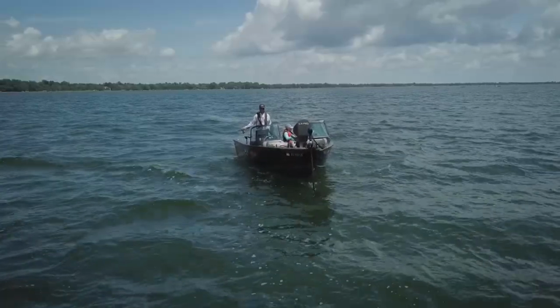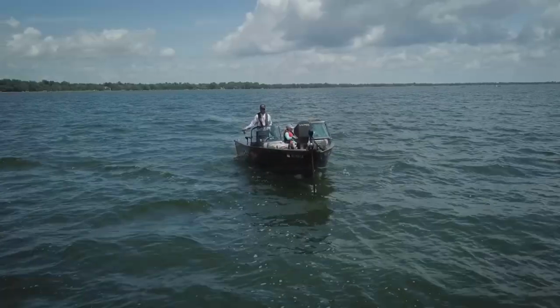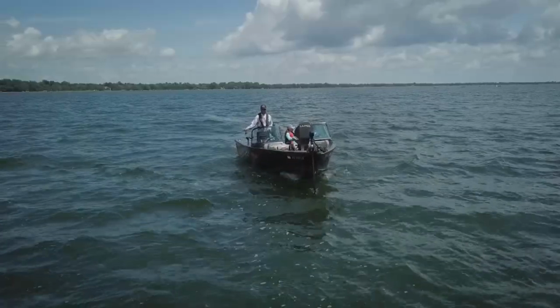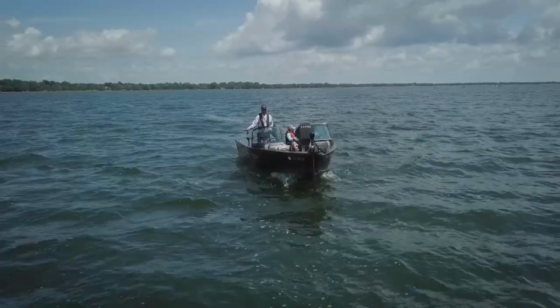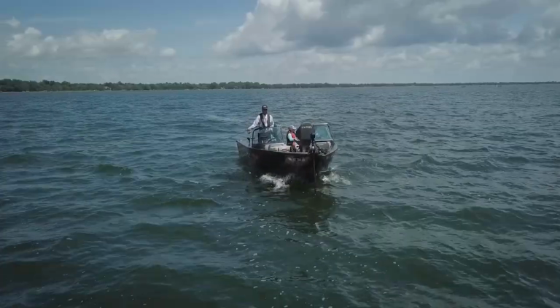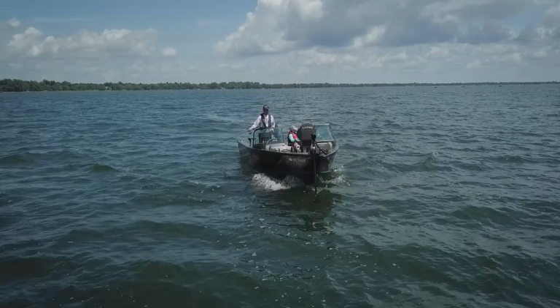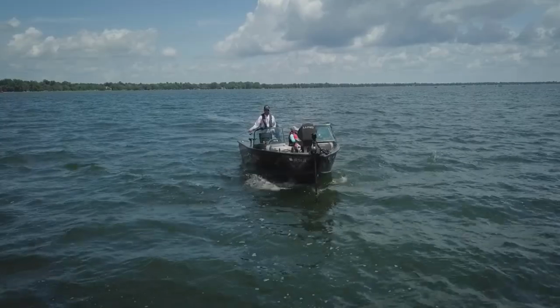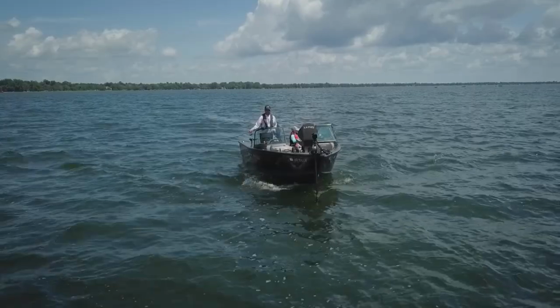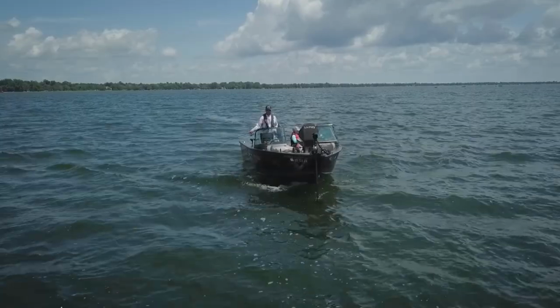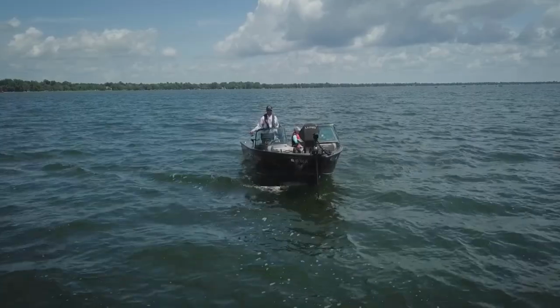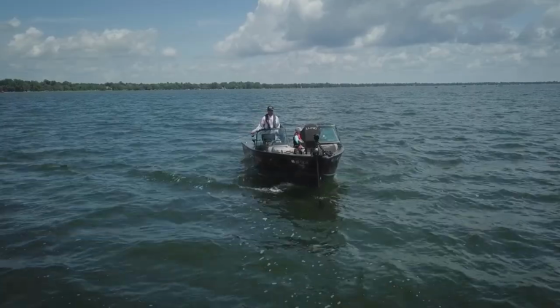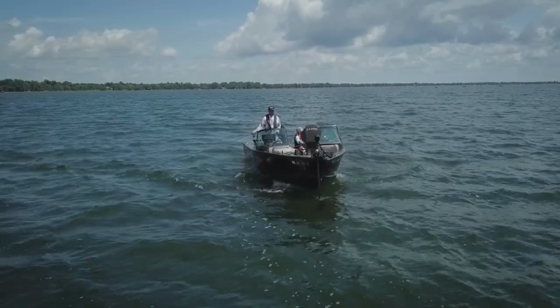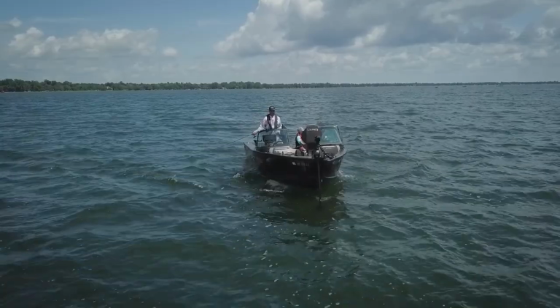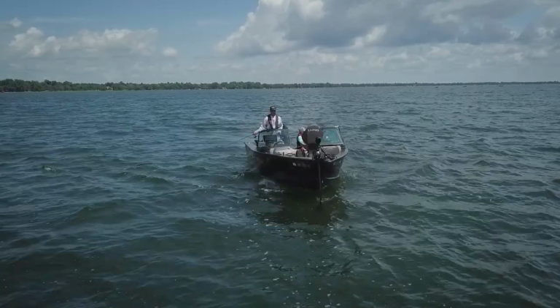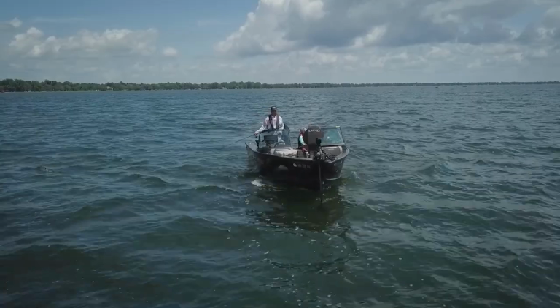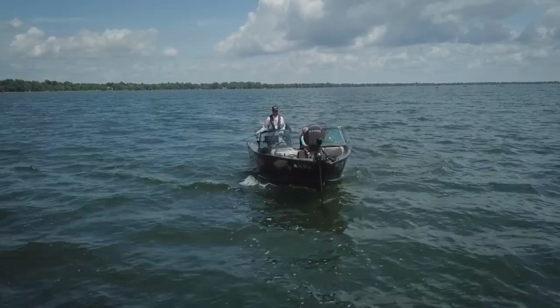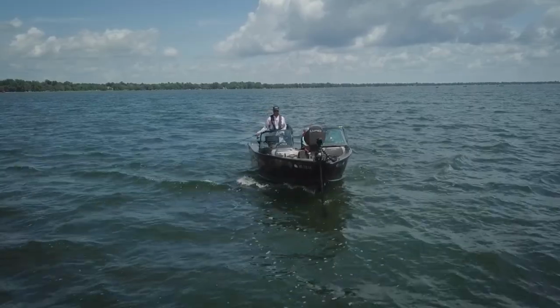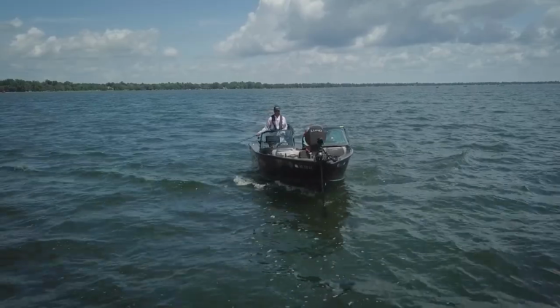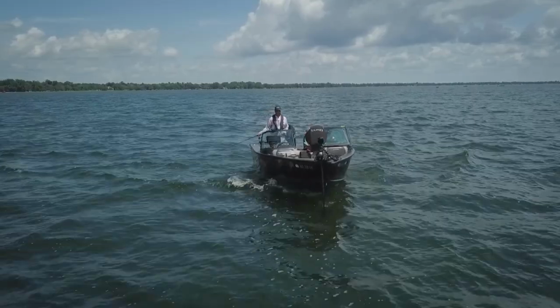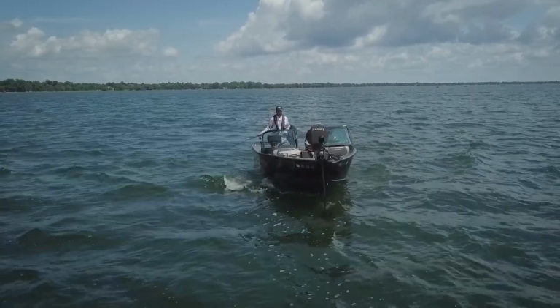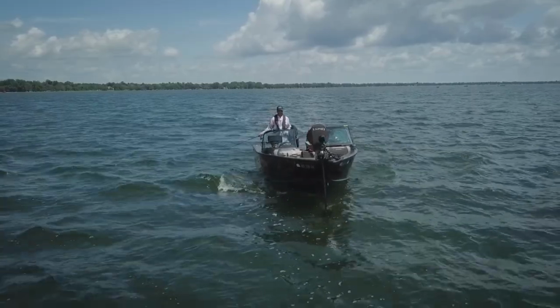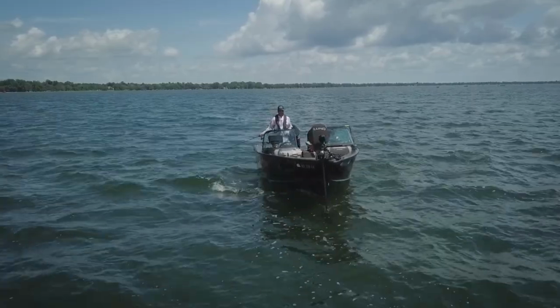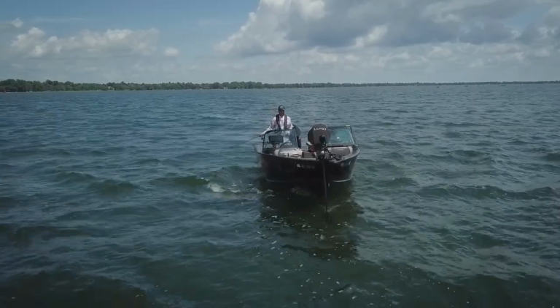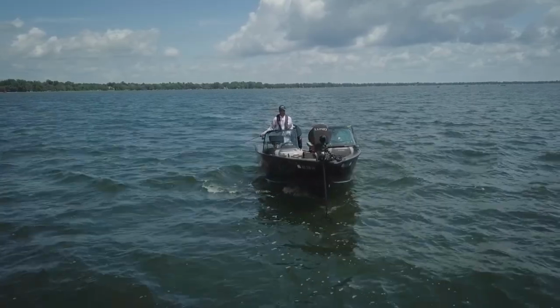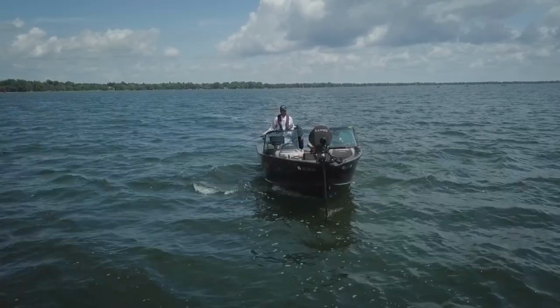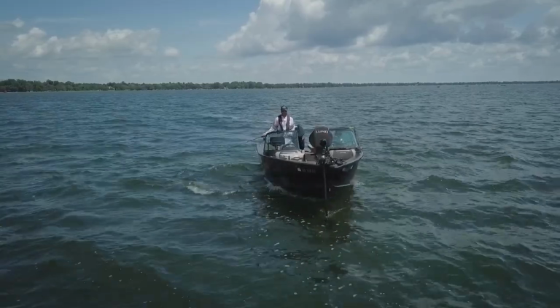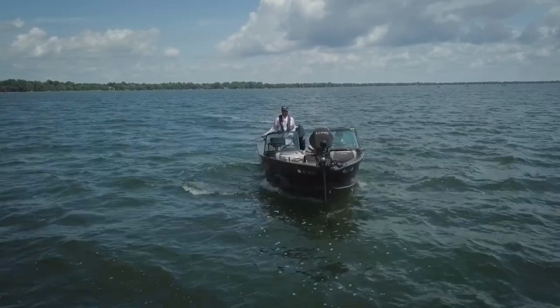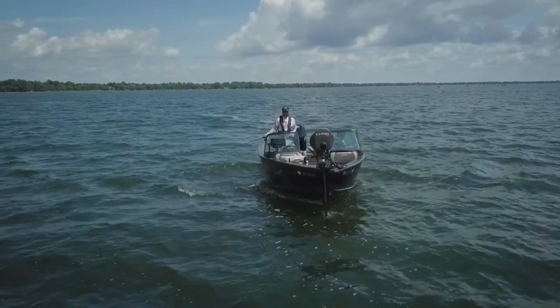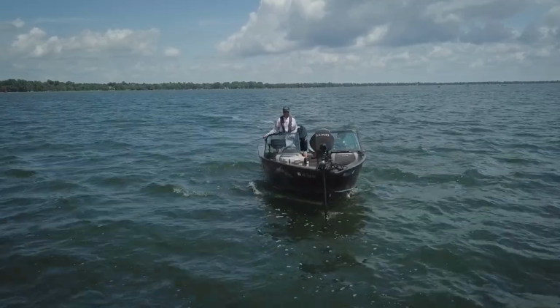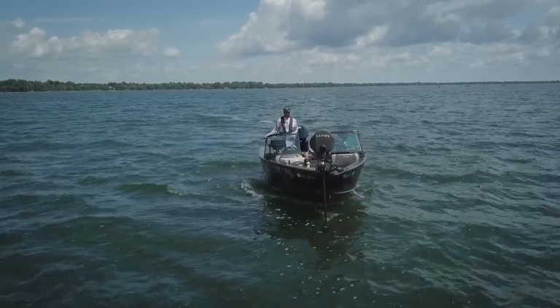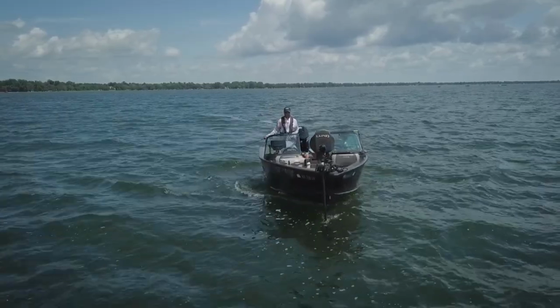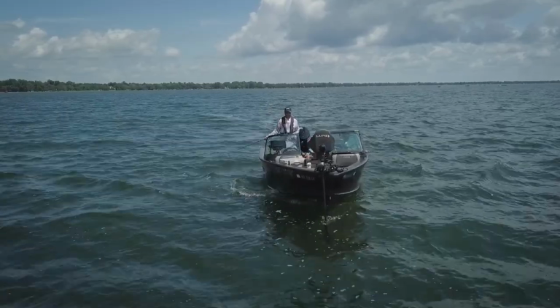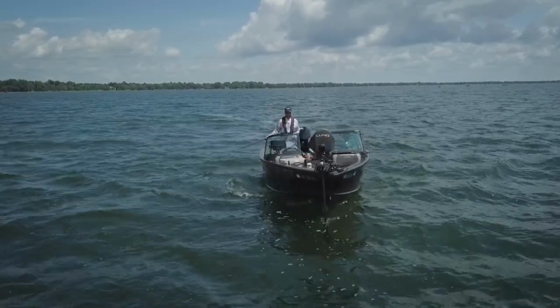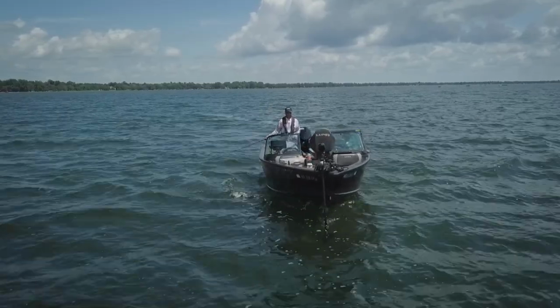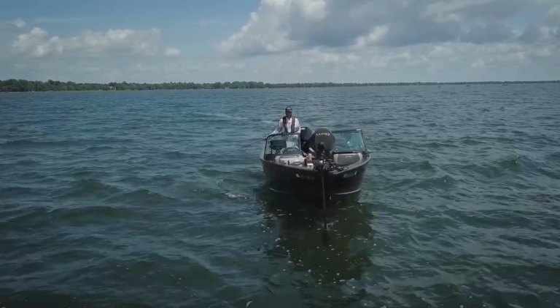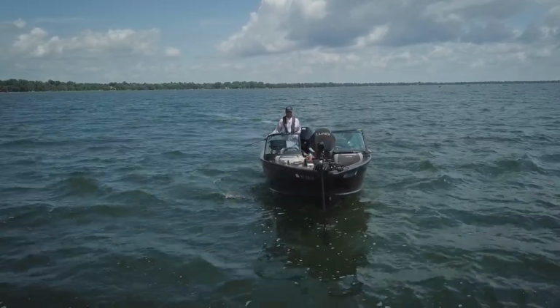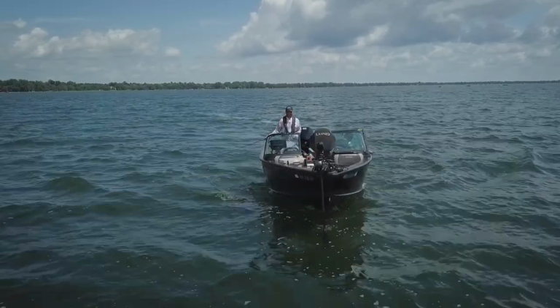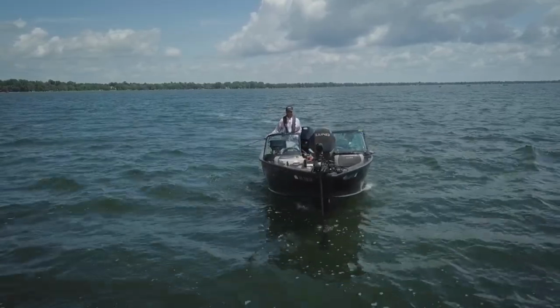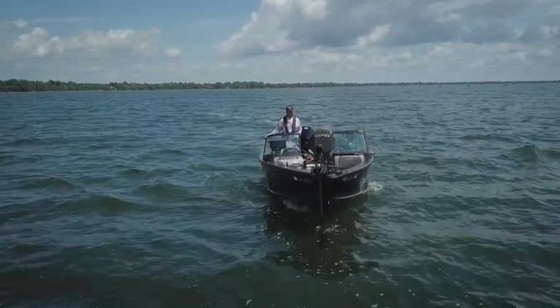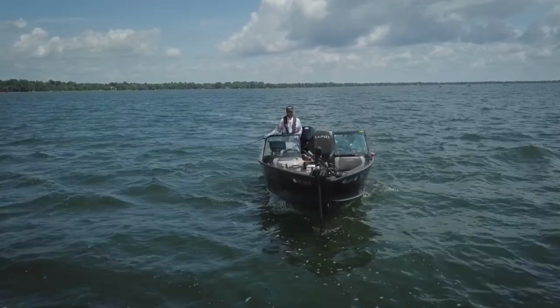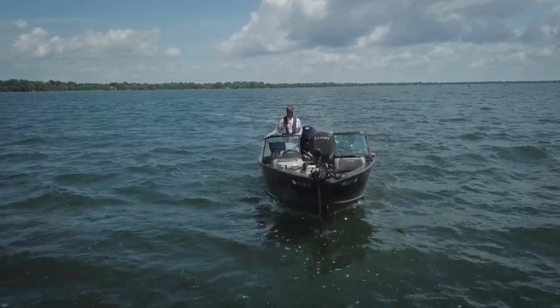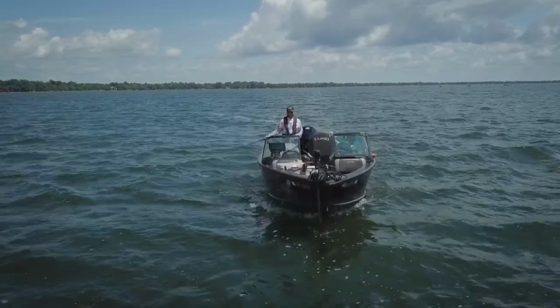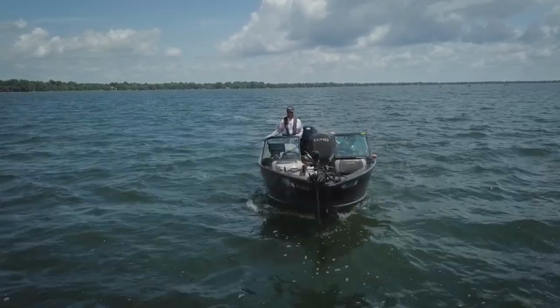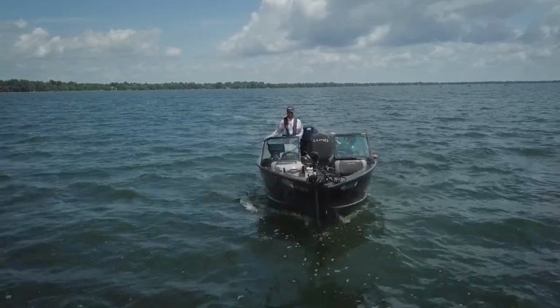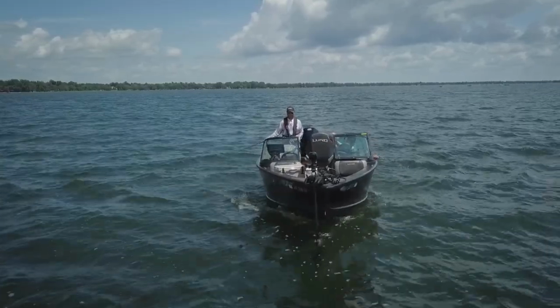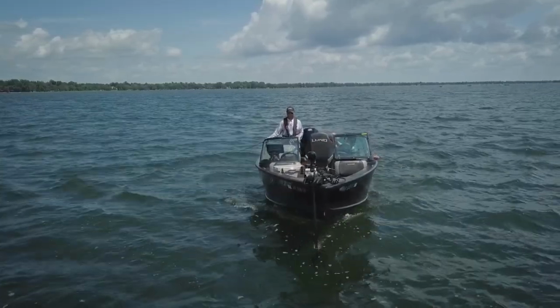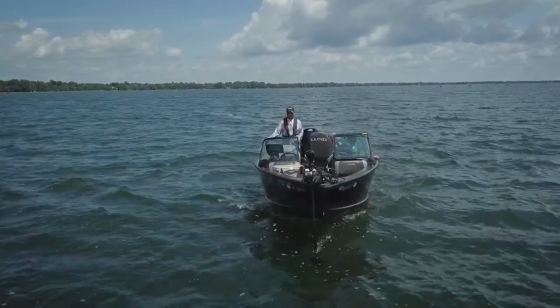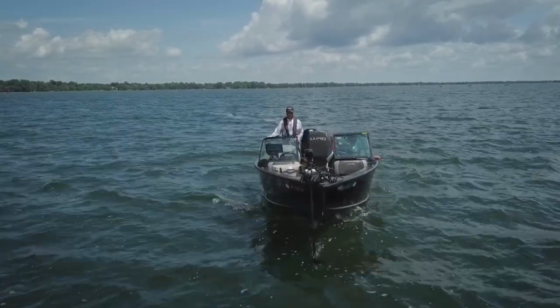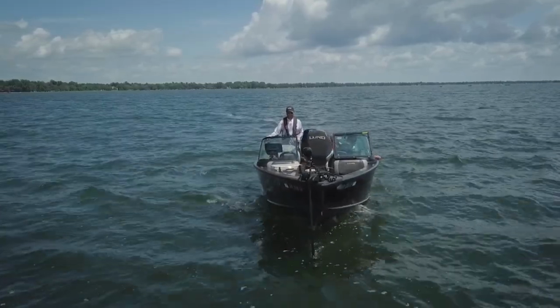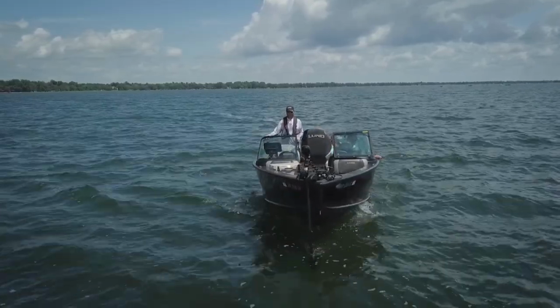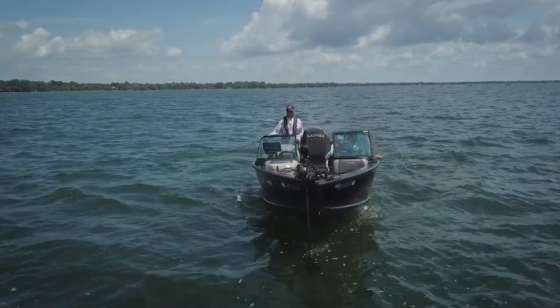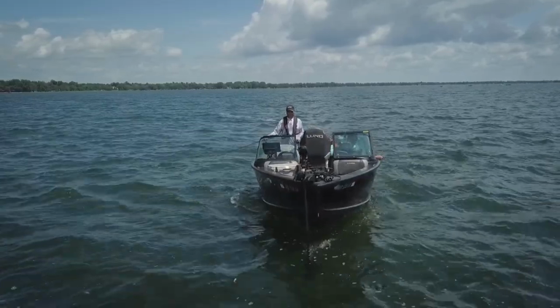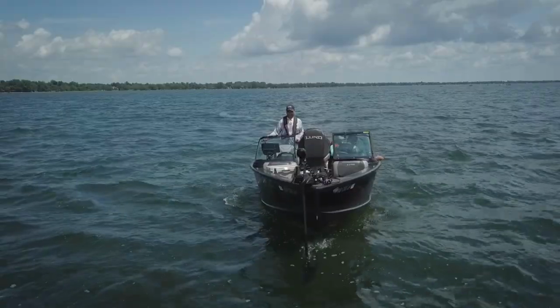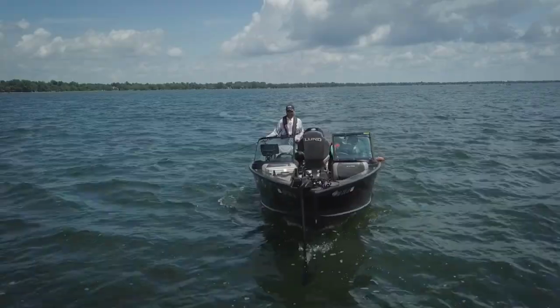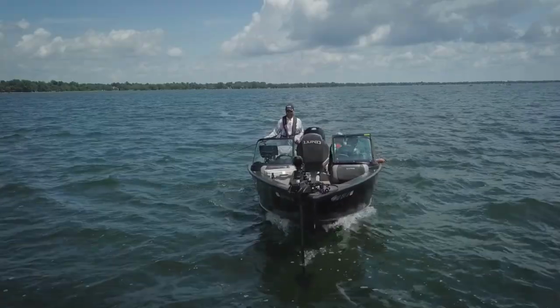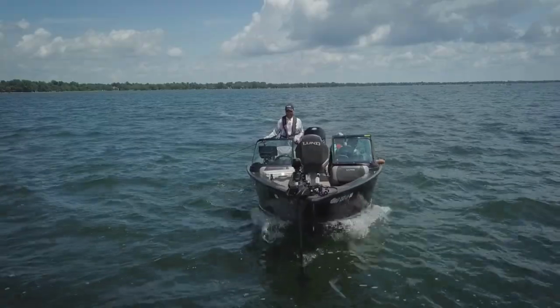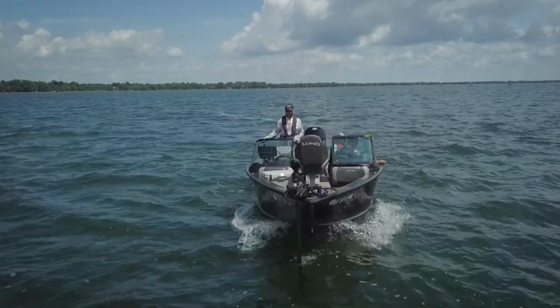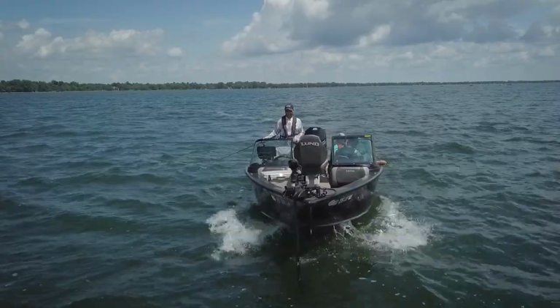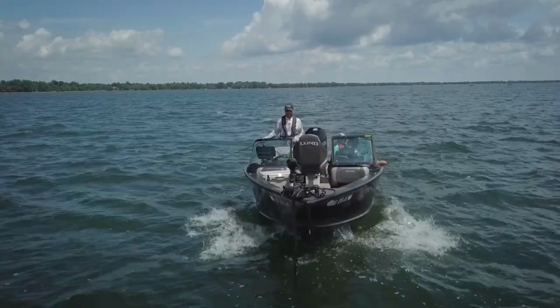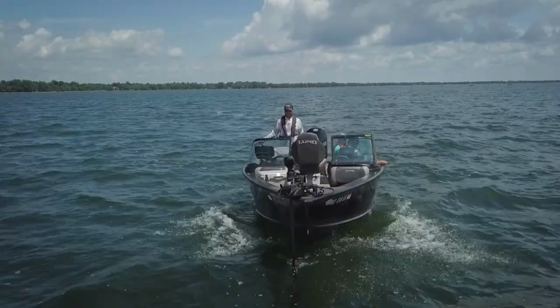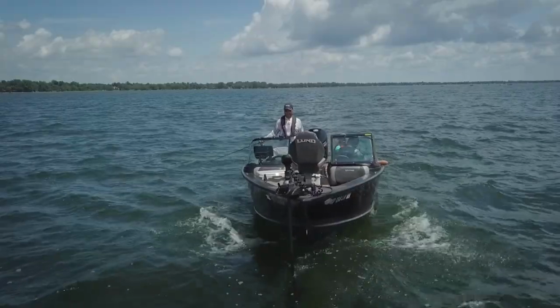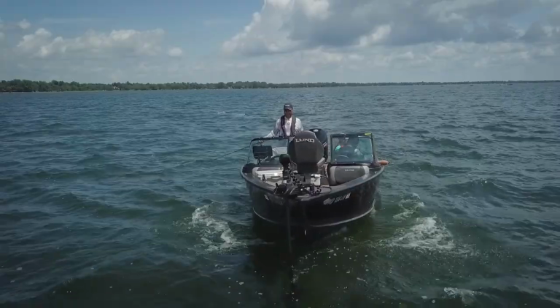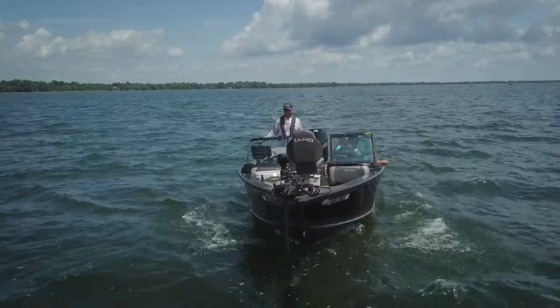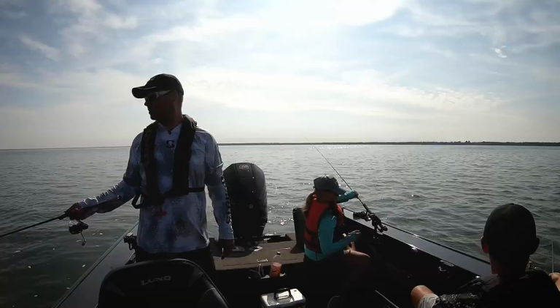One nice thing about Otter Tail is there's so much structure, so many different places to fish, and the fish are always willing to bite.